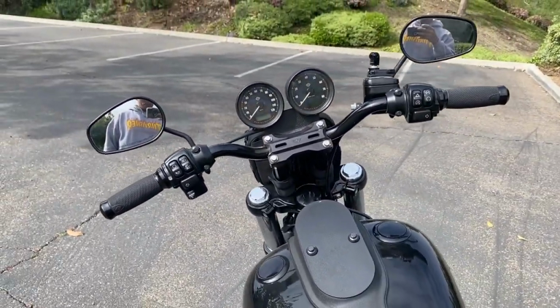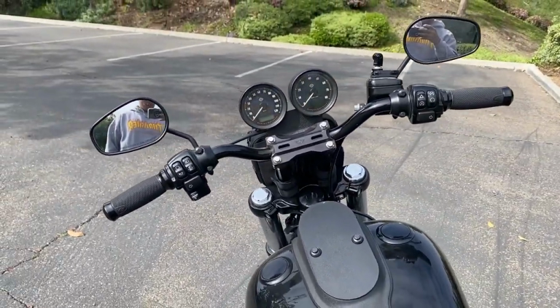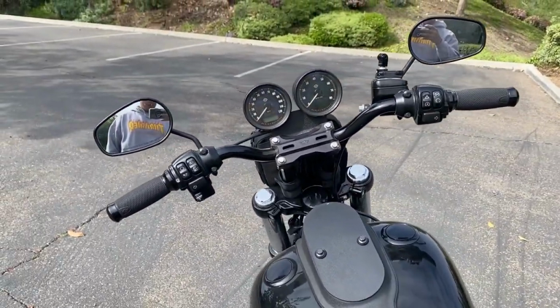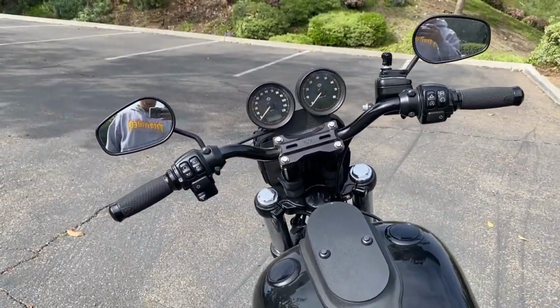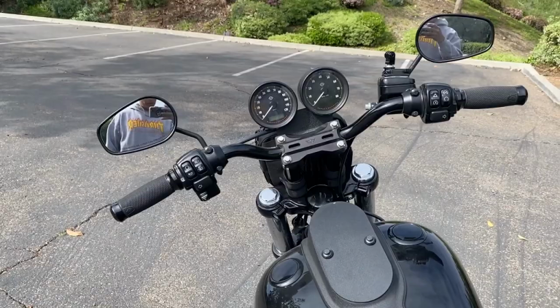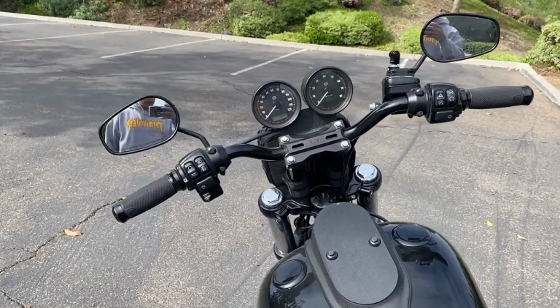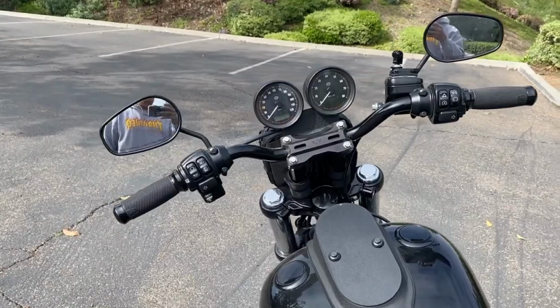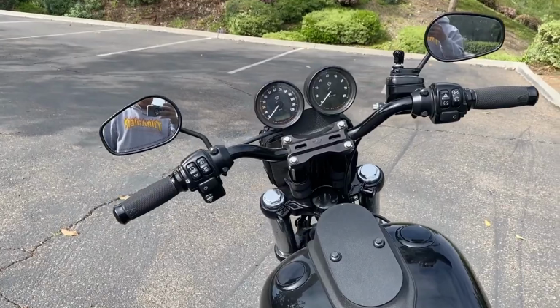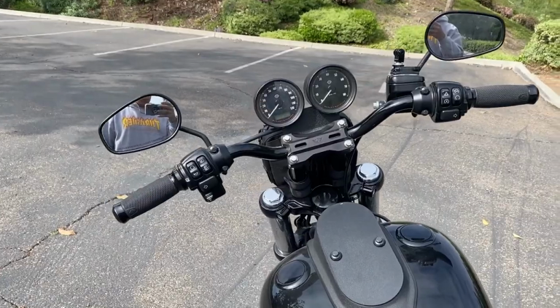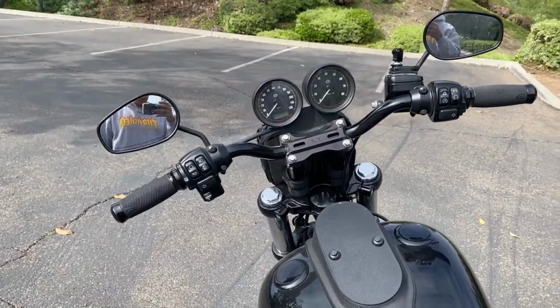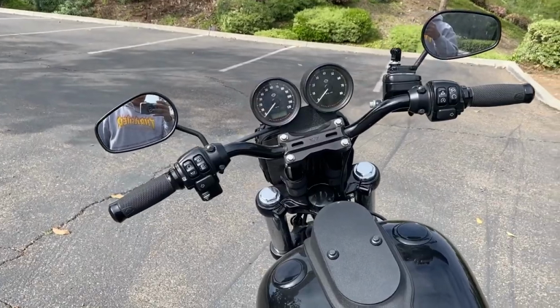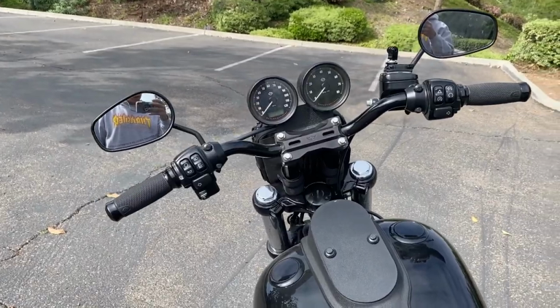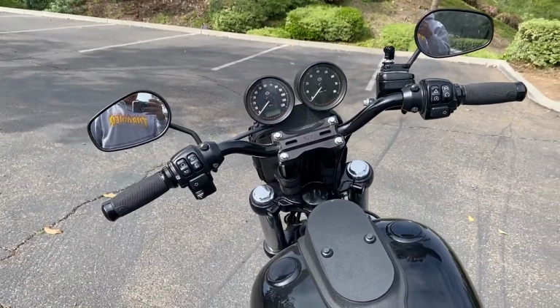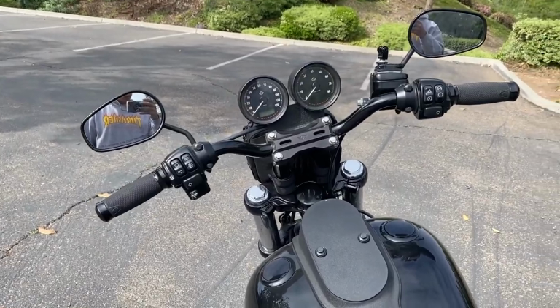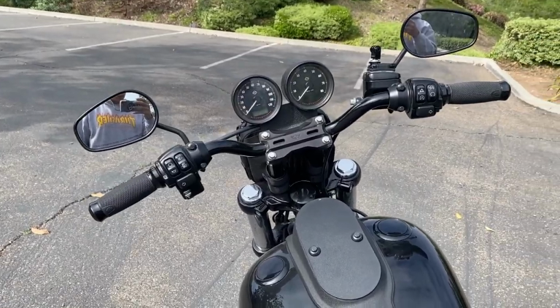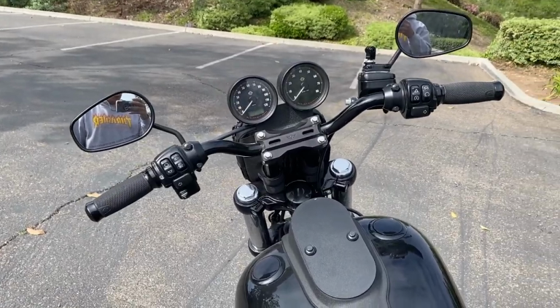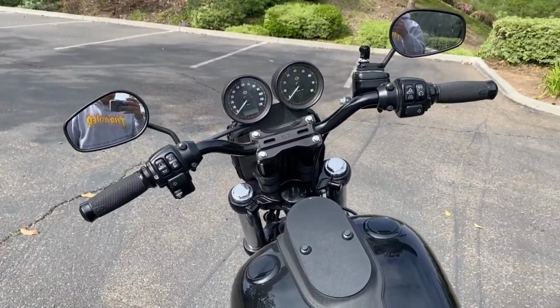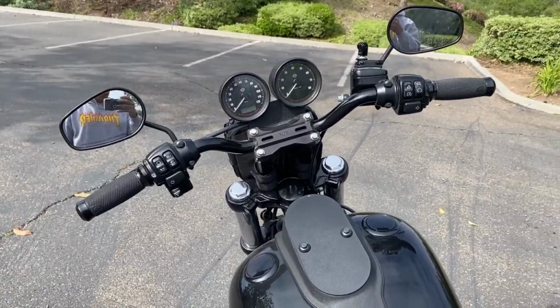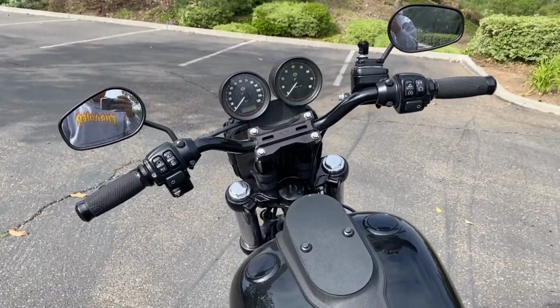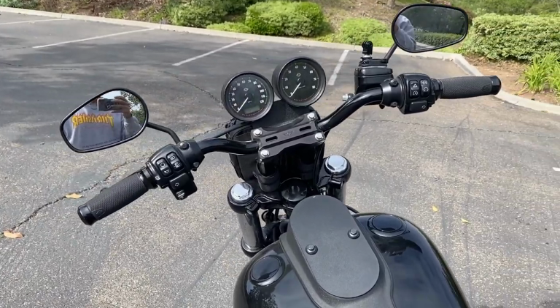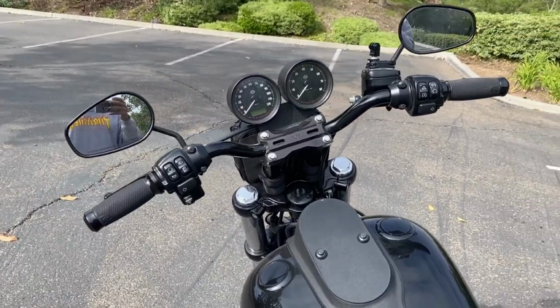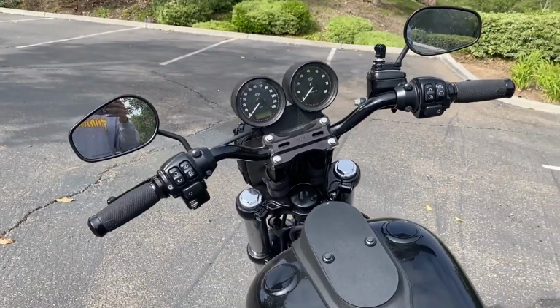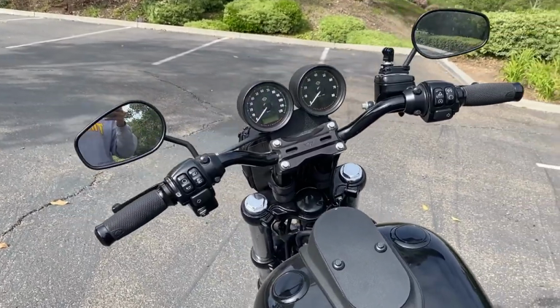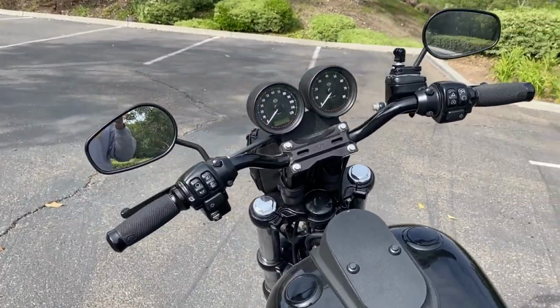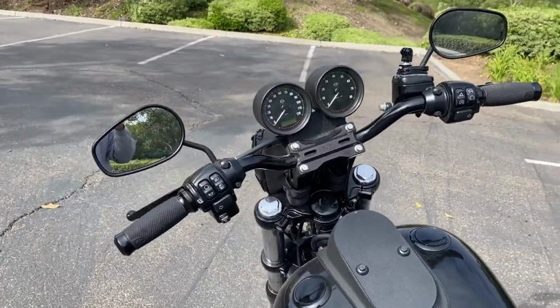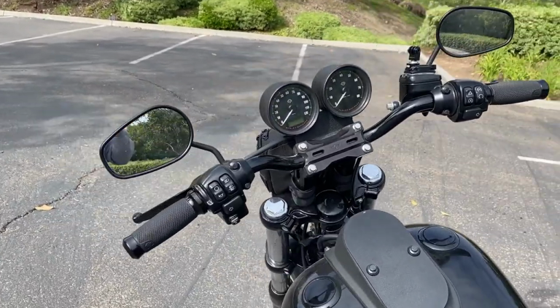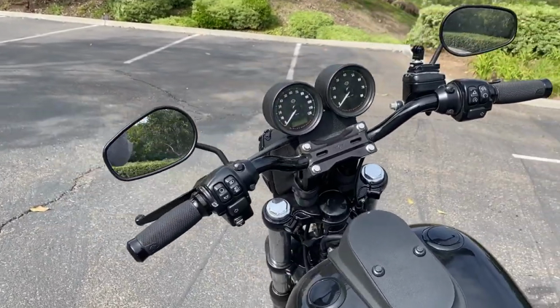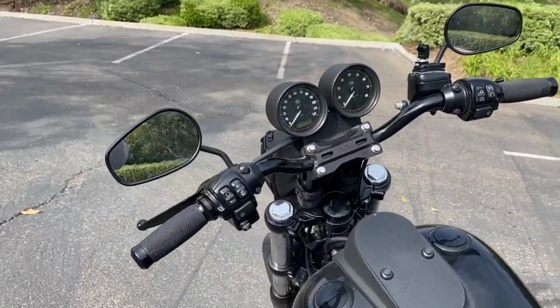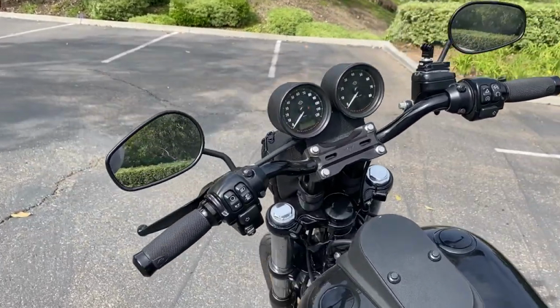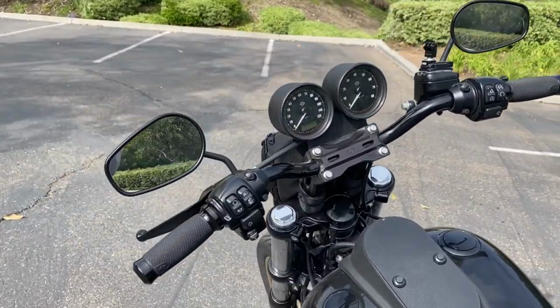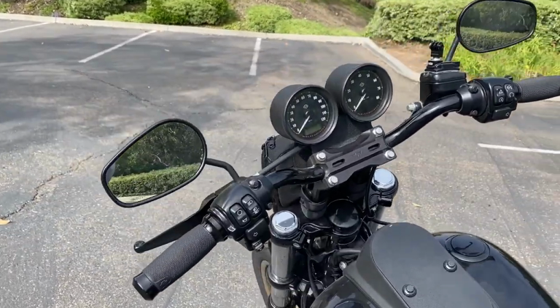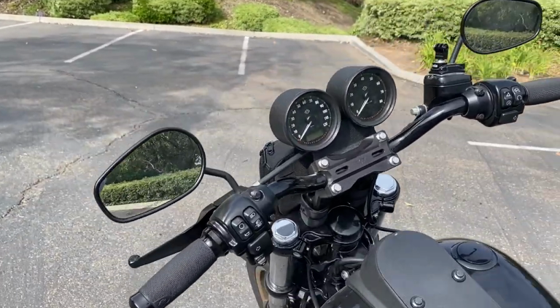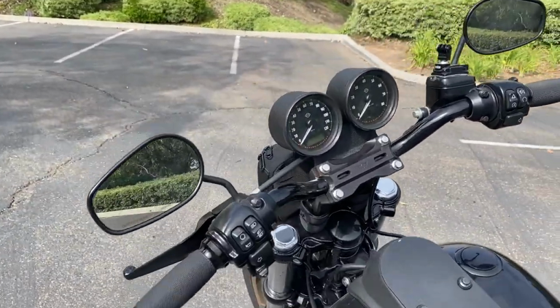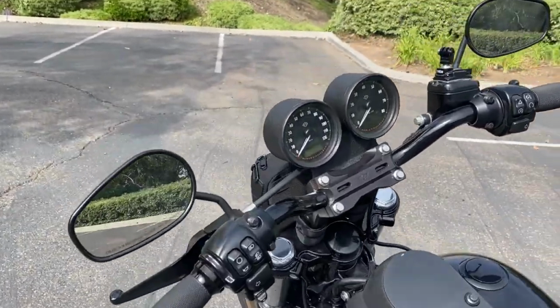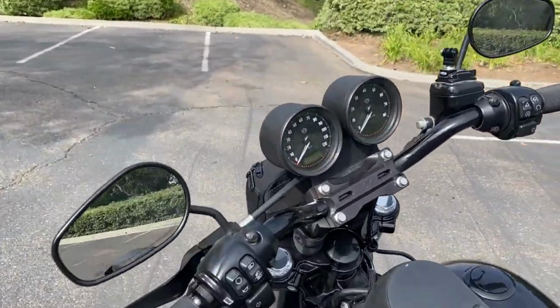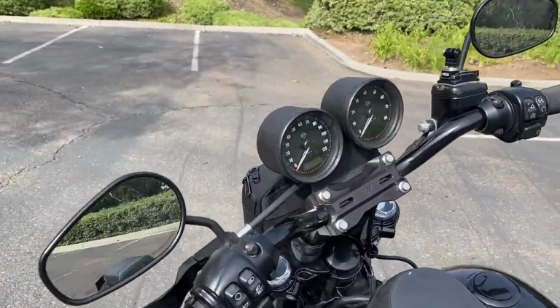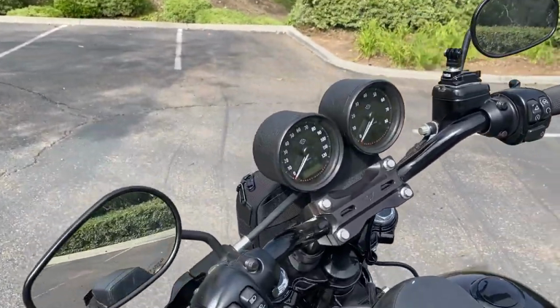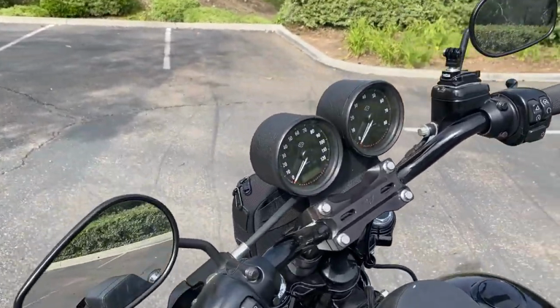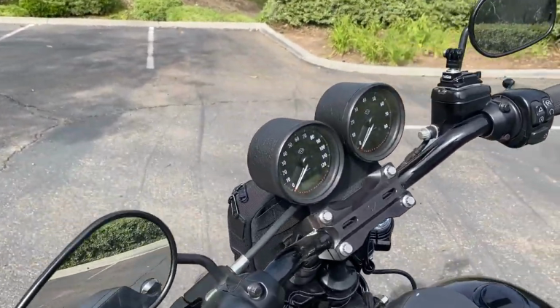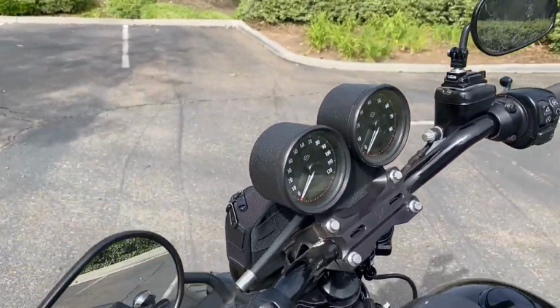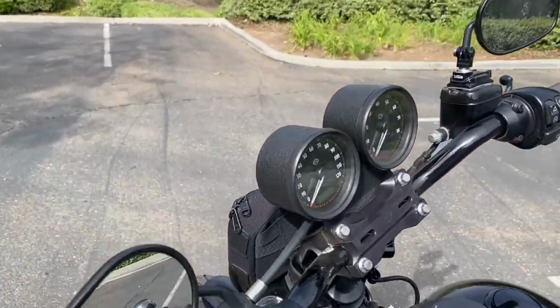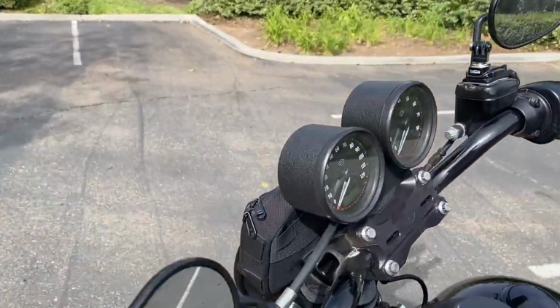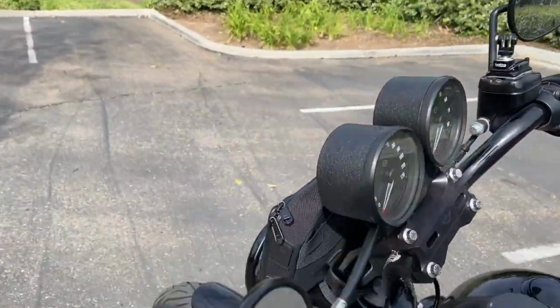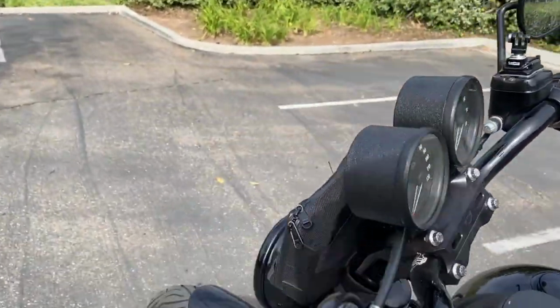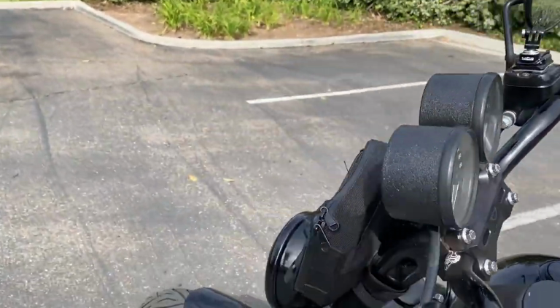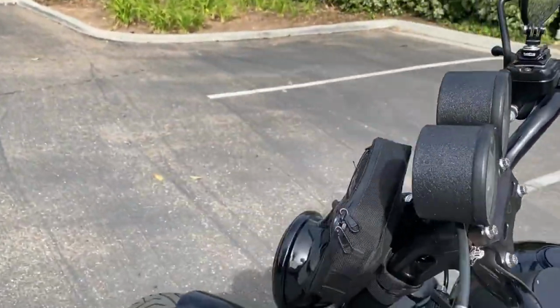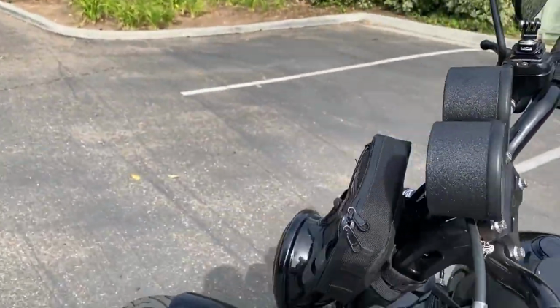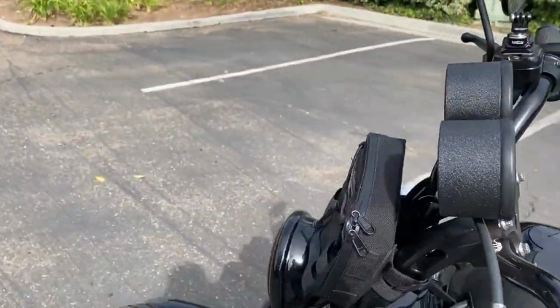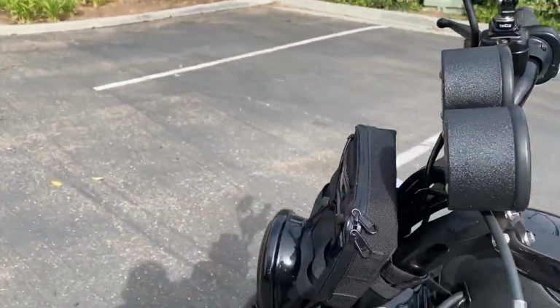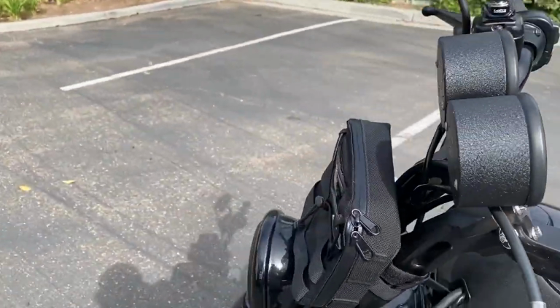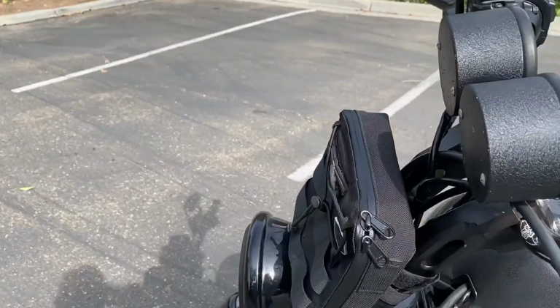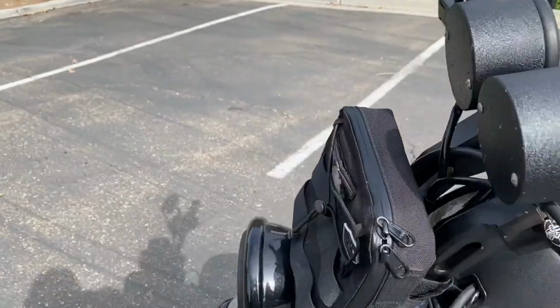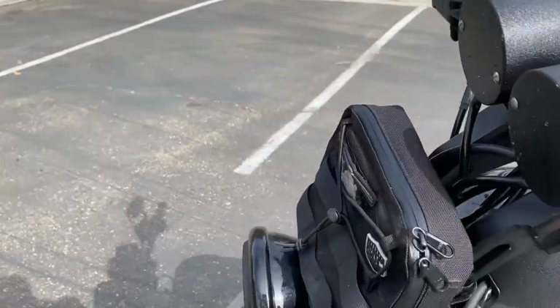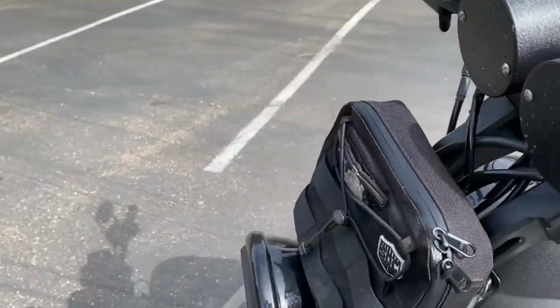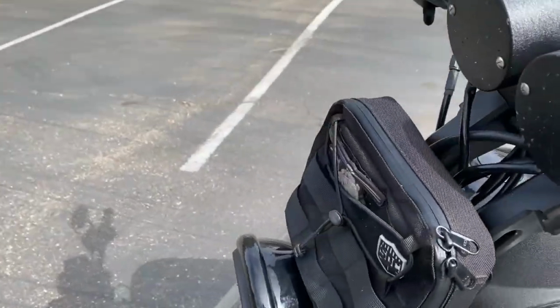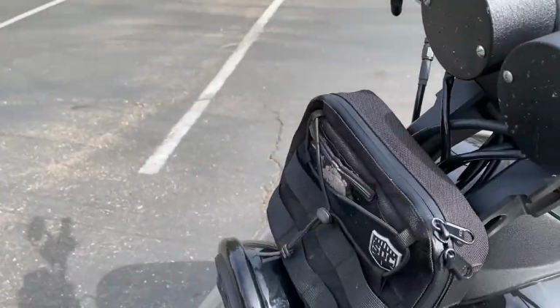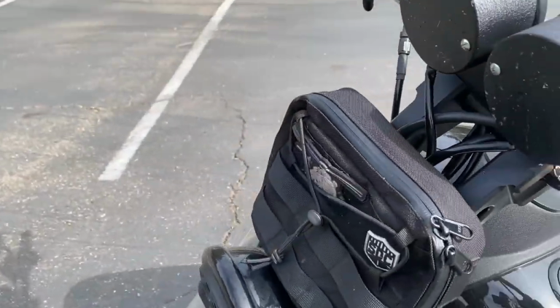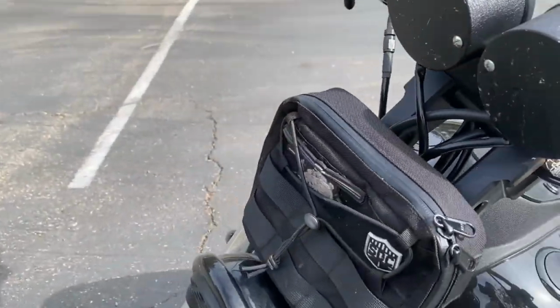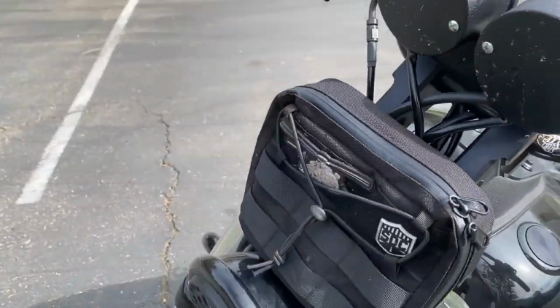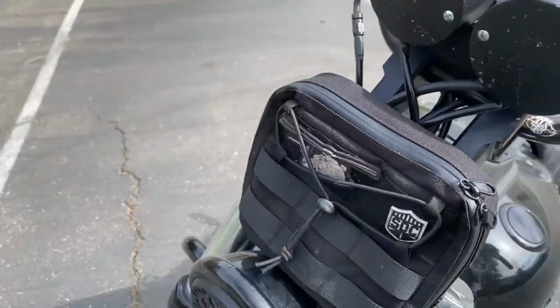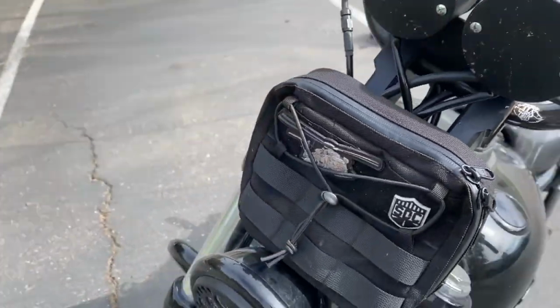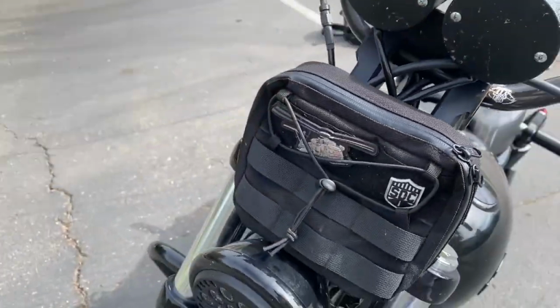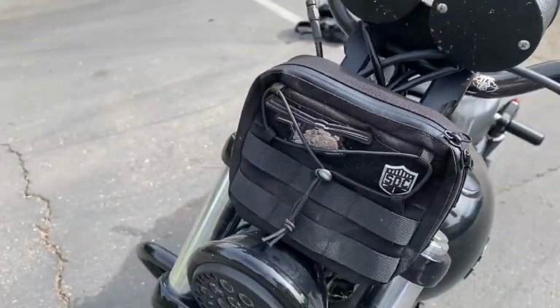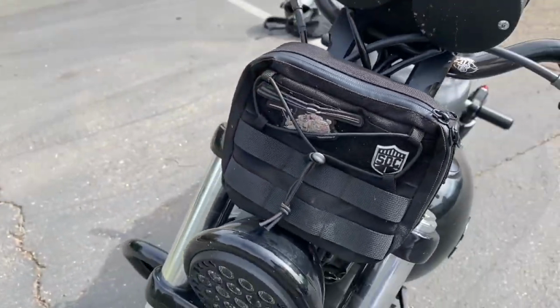That's how my bar is set up. It's pretty good for me — leaves me at a comfortable riding position and I'm about 5'8".